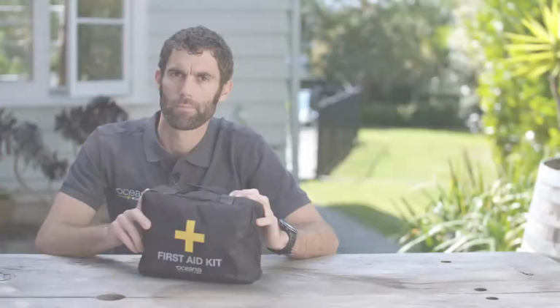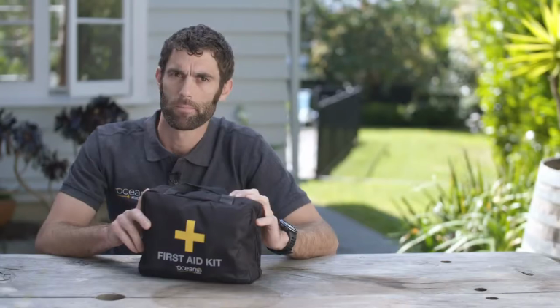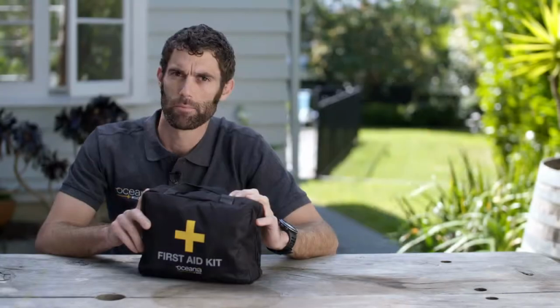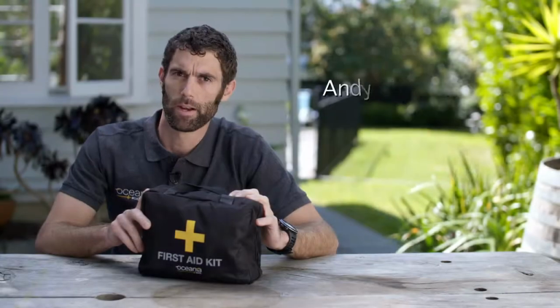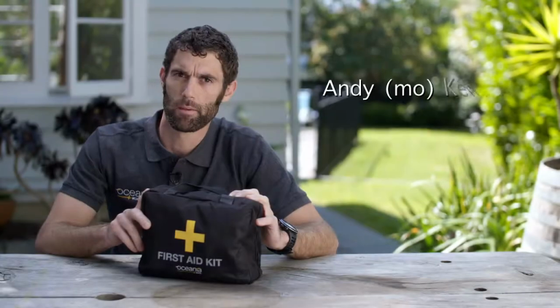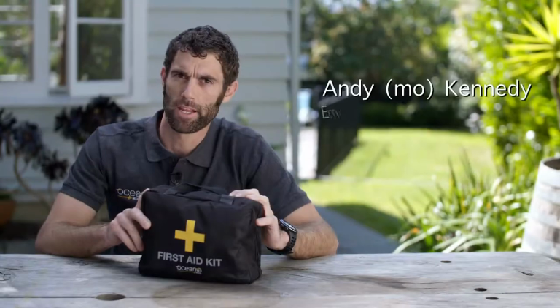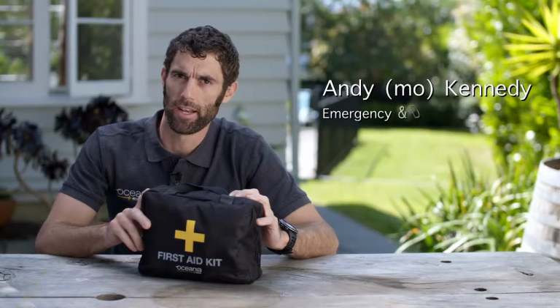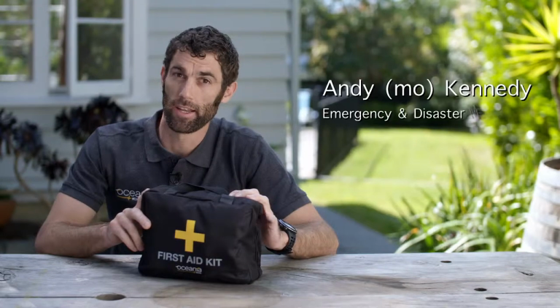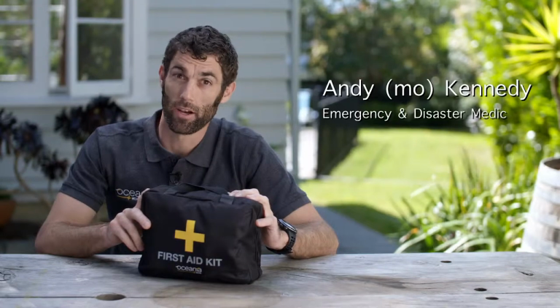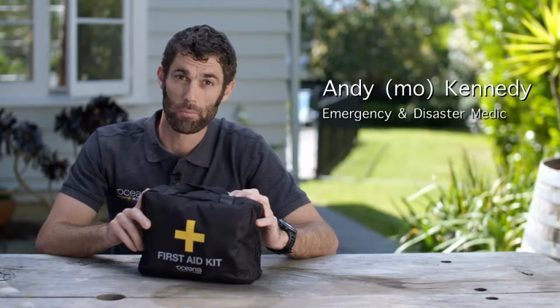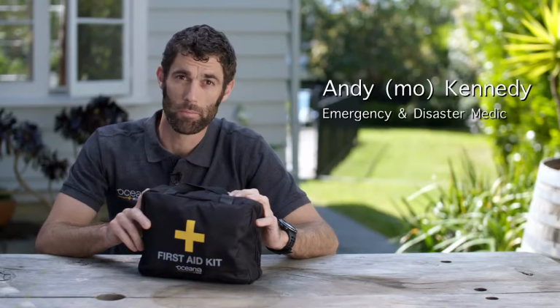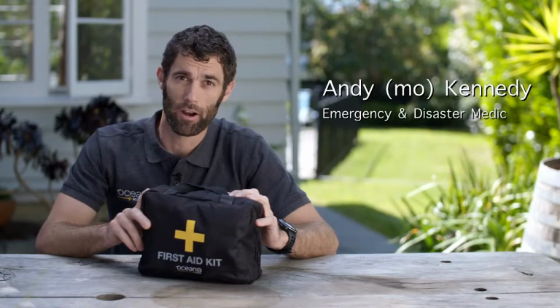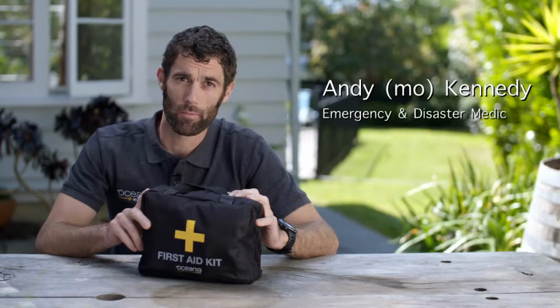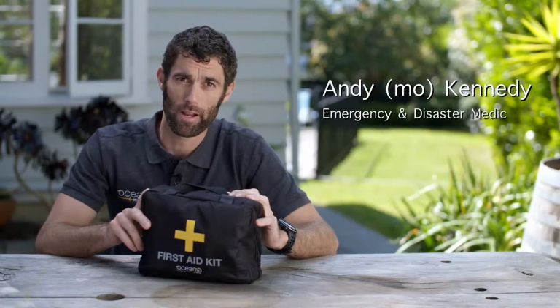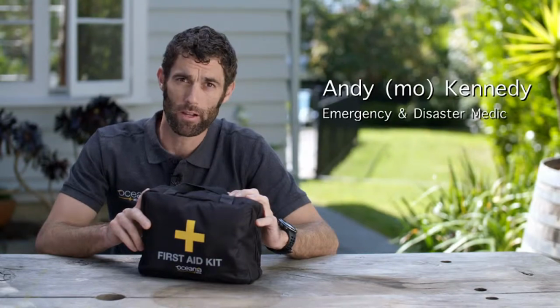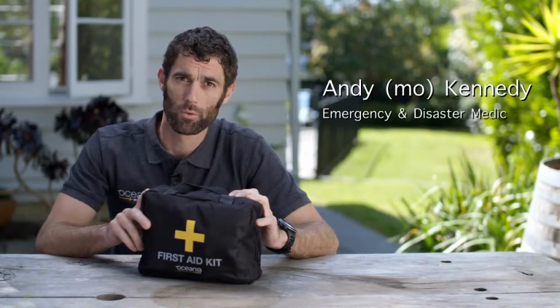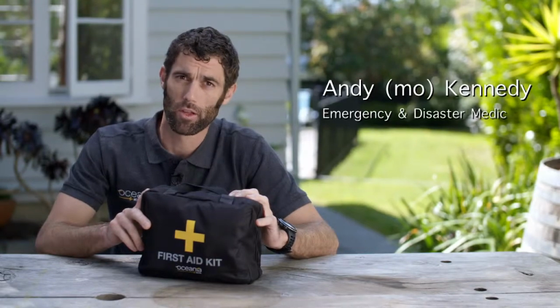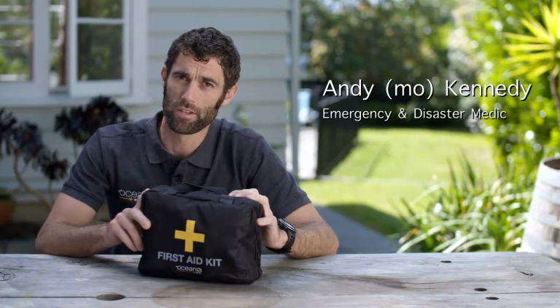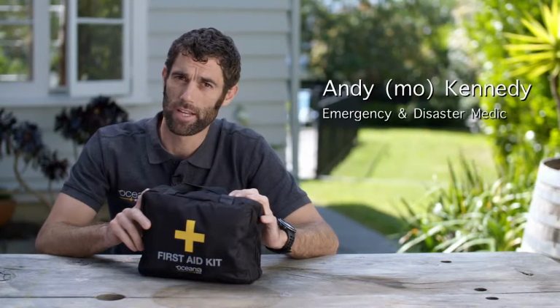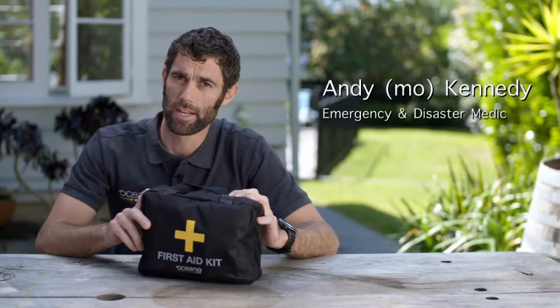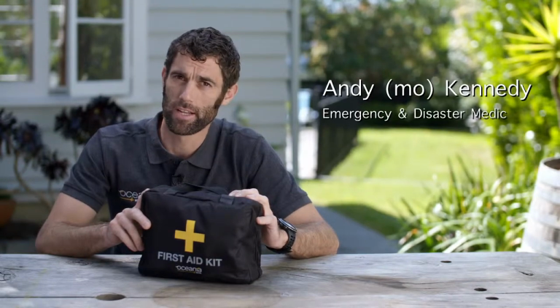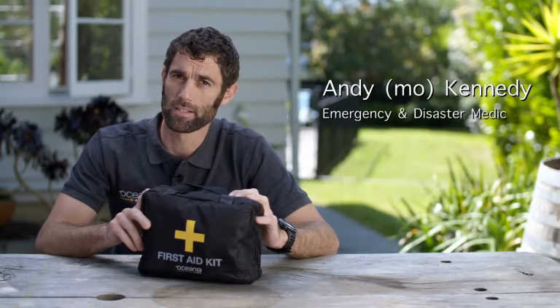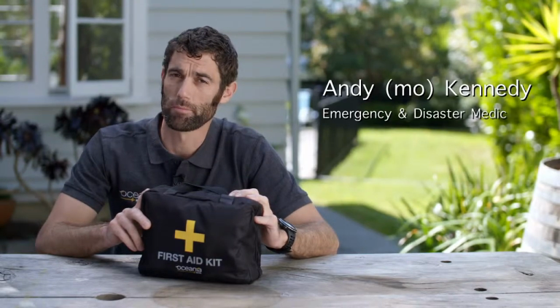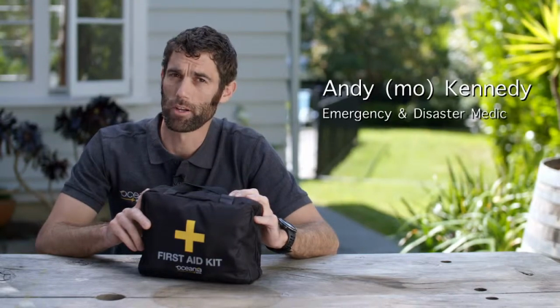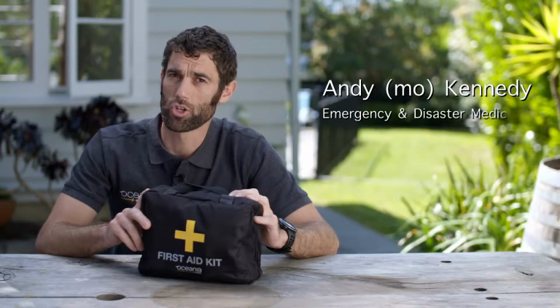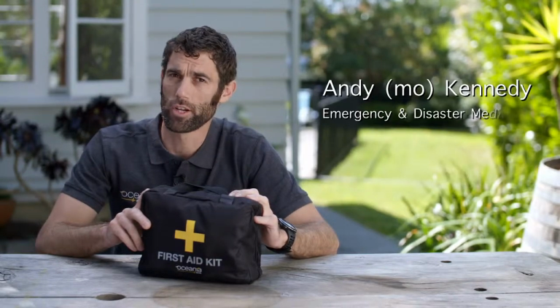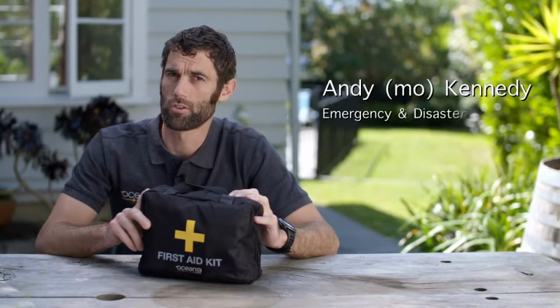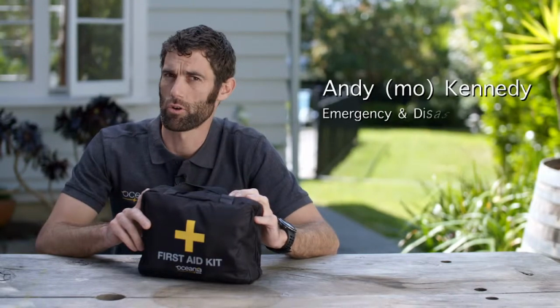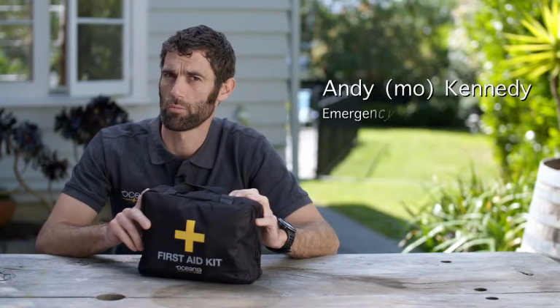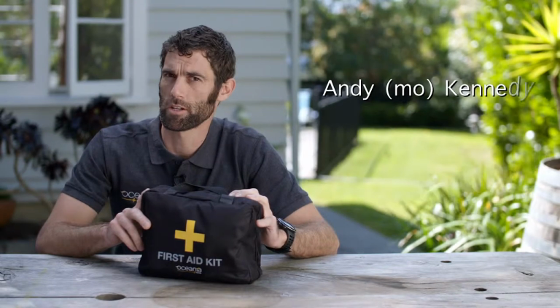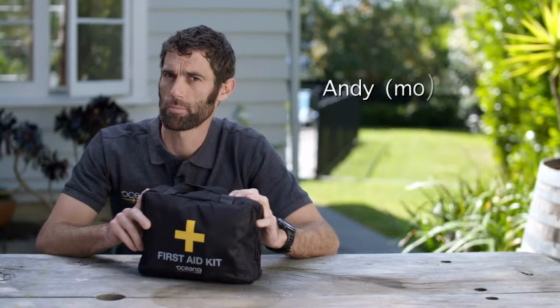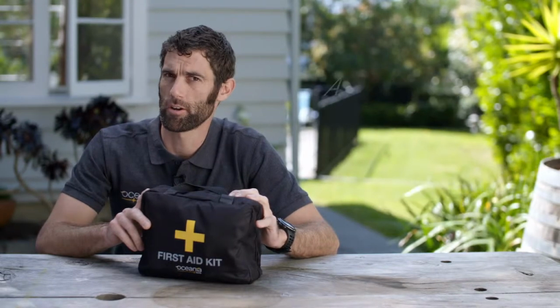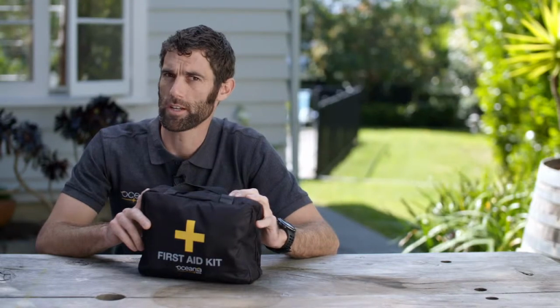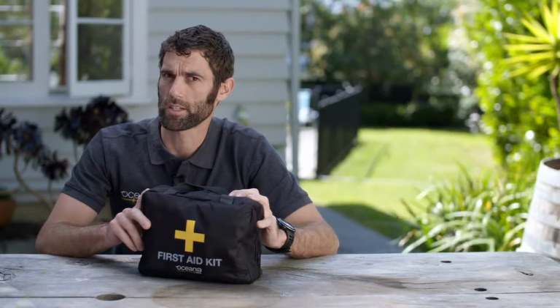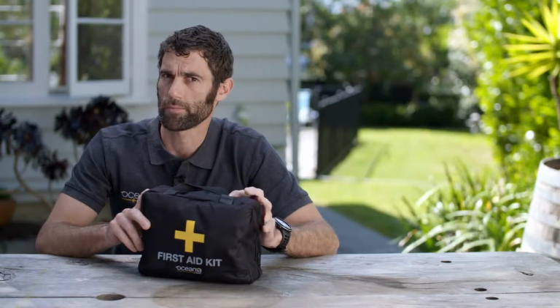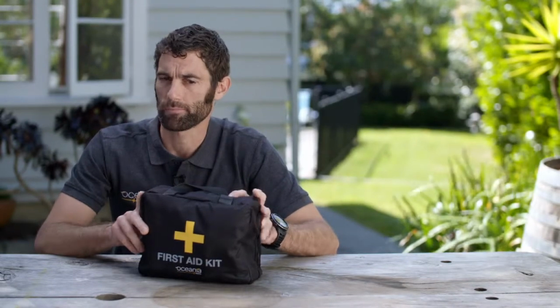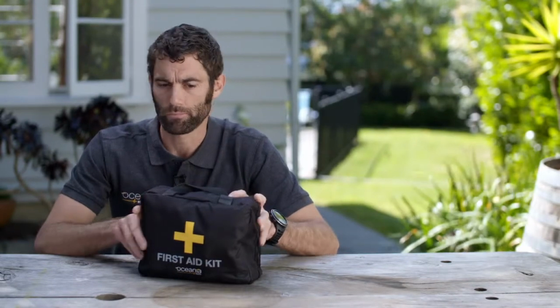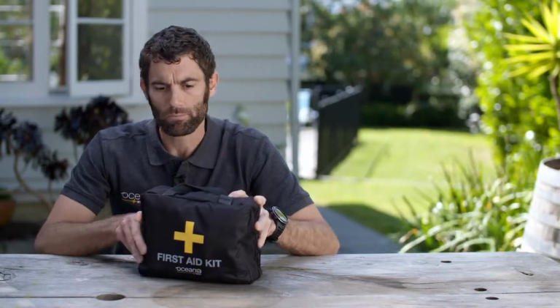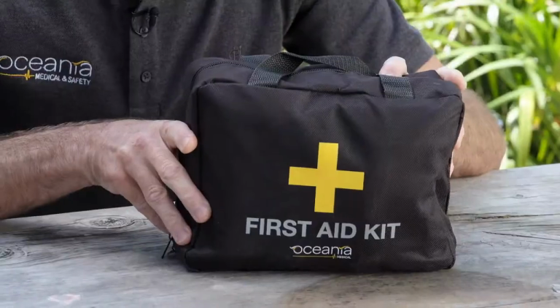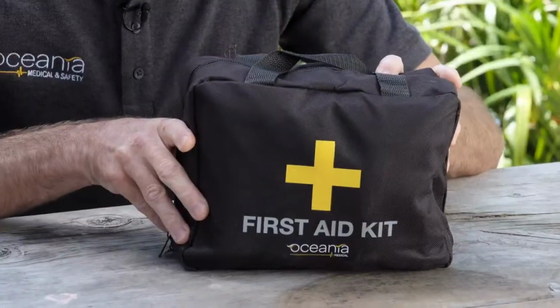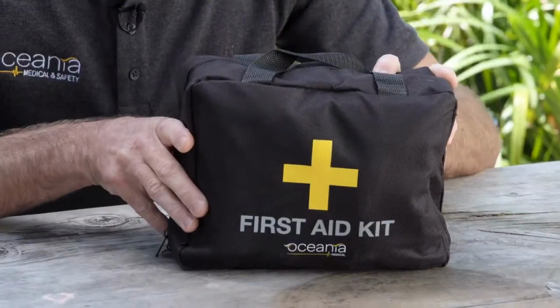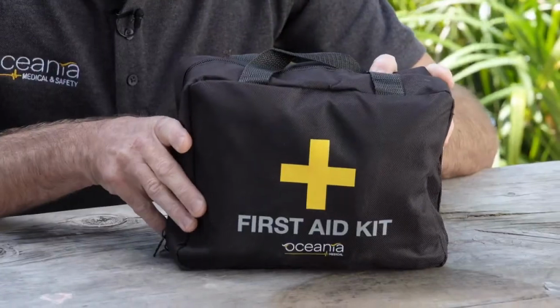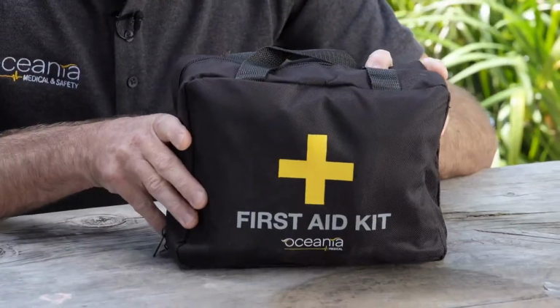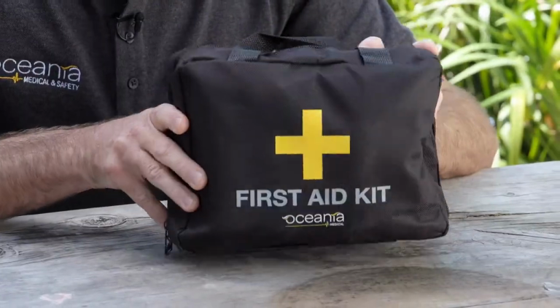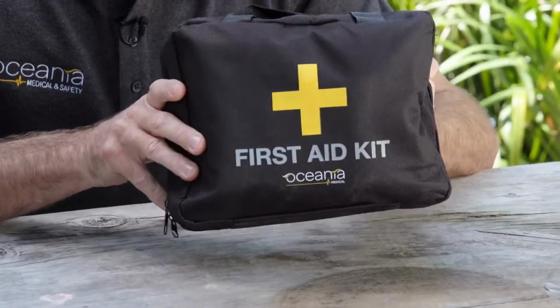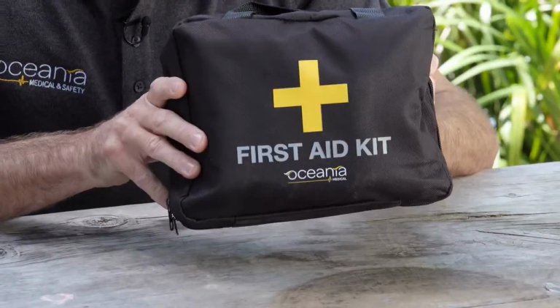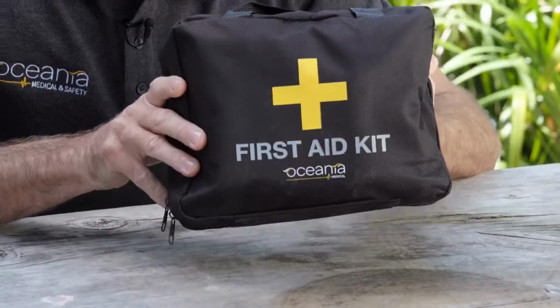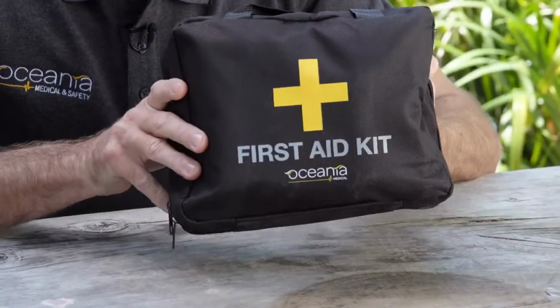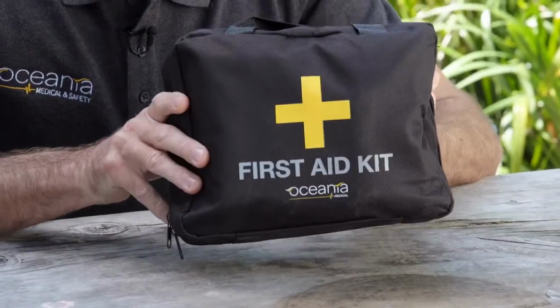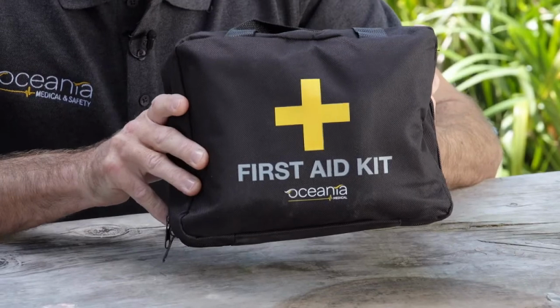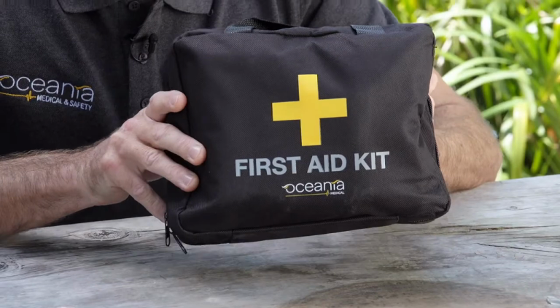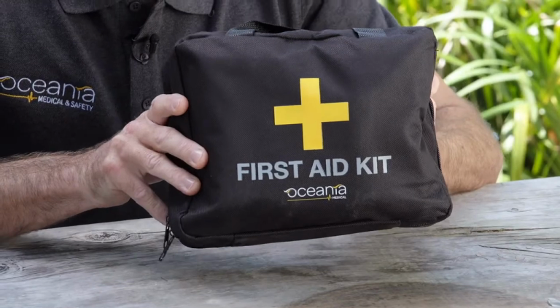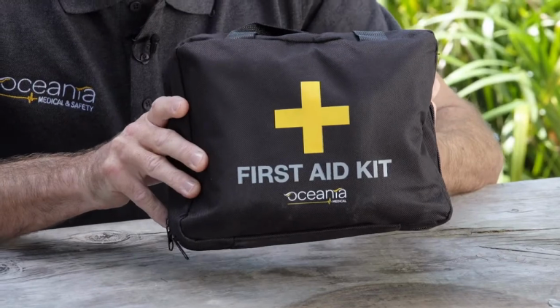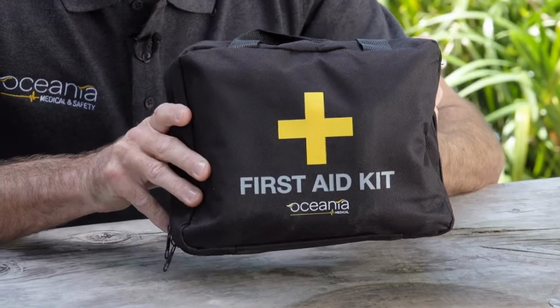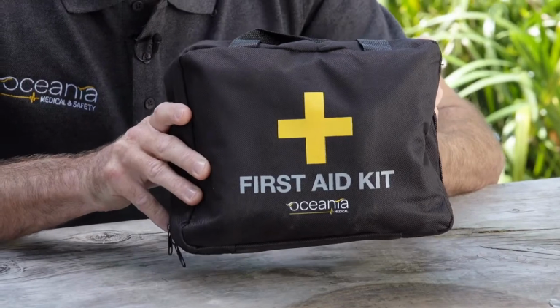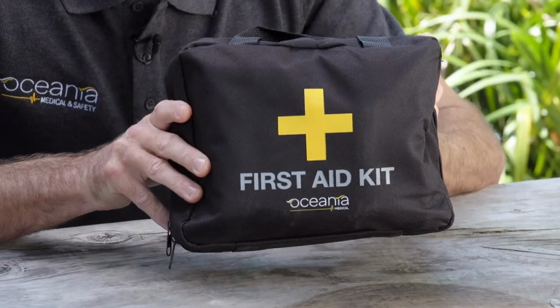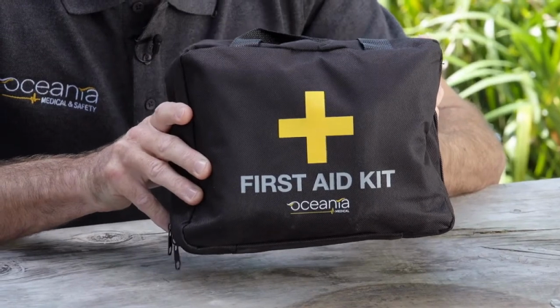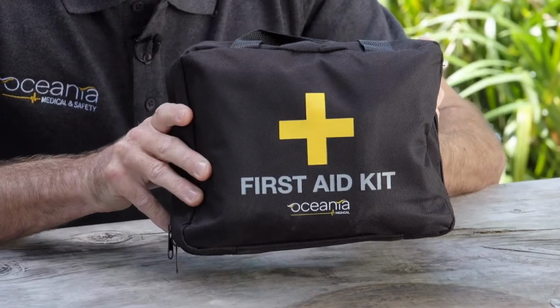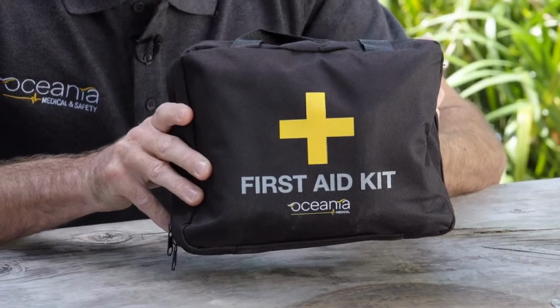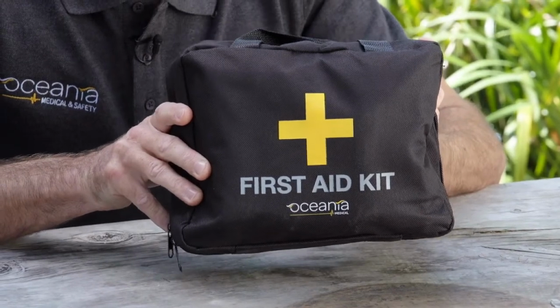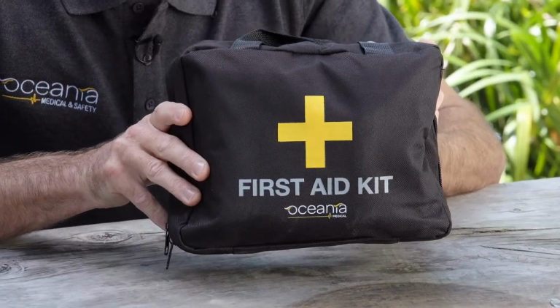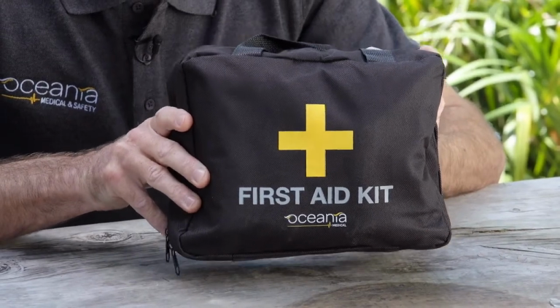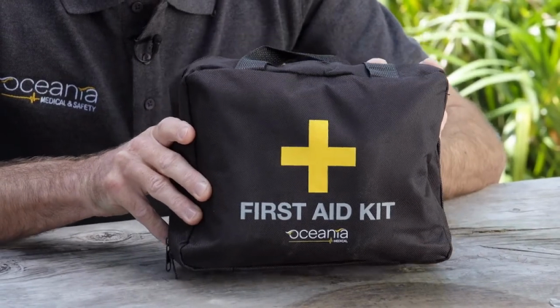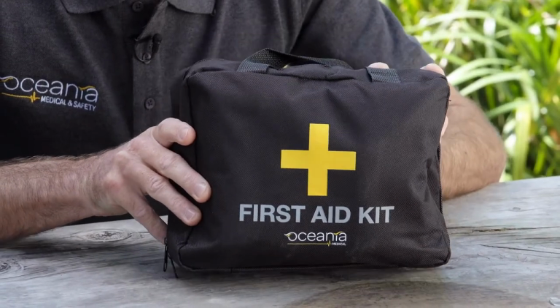My name's Andy. I'm a paramedic with over 10 years of military trauma experience. This here is a forestry or remote site trauma kit.